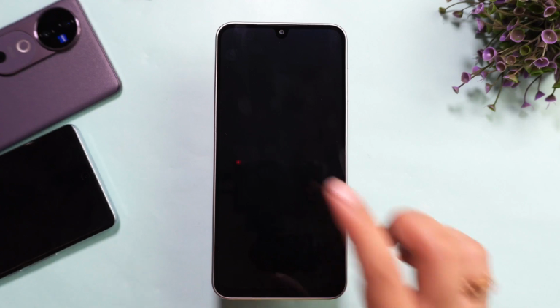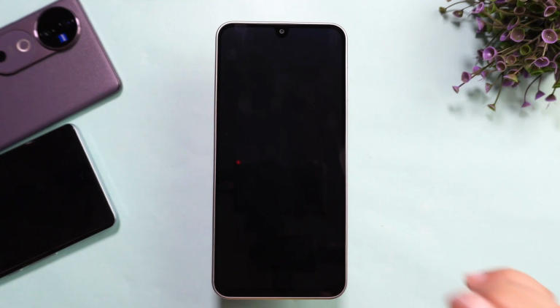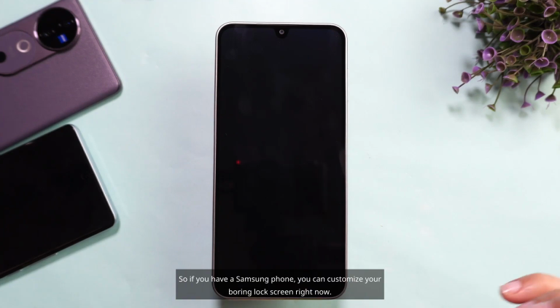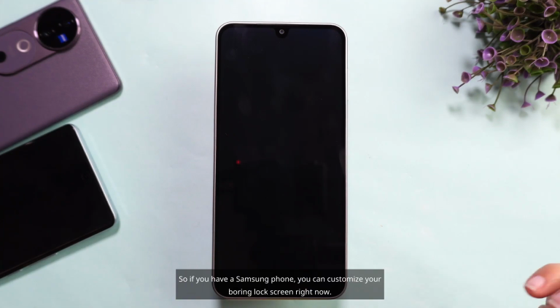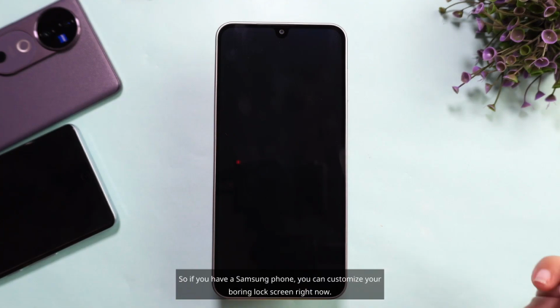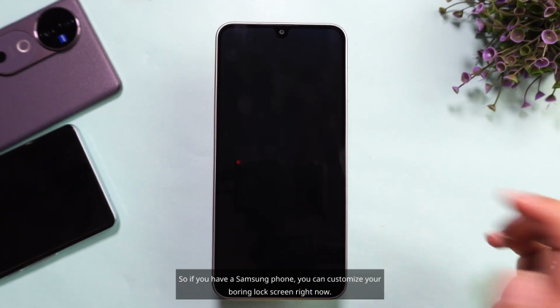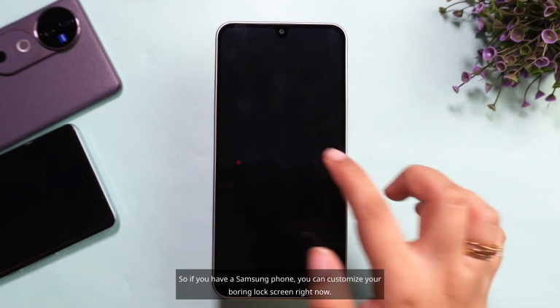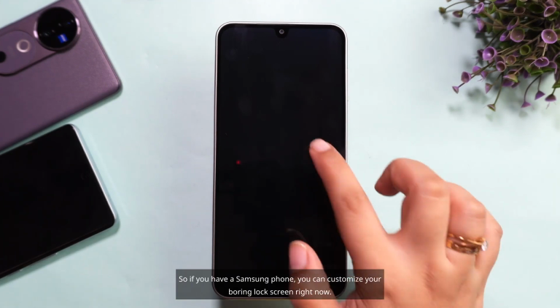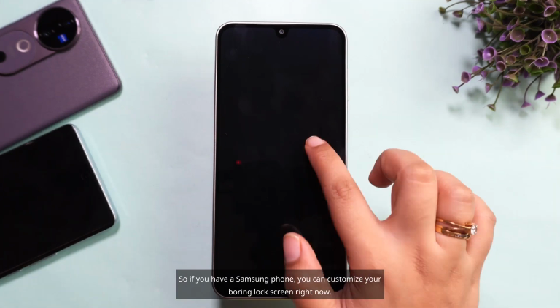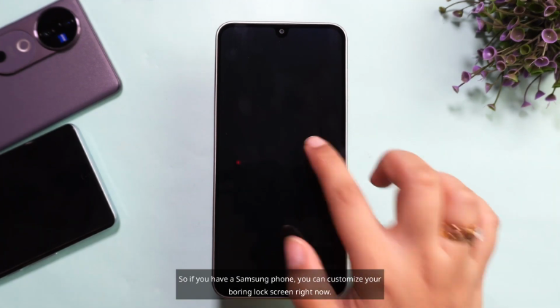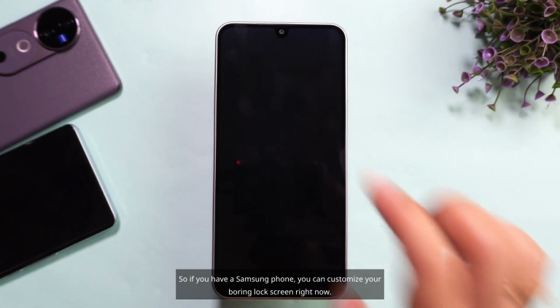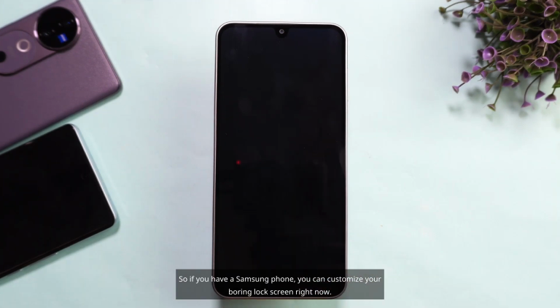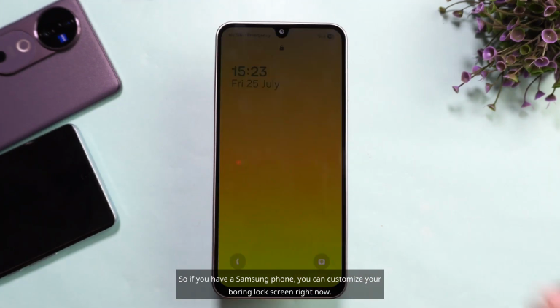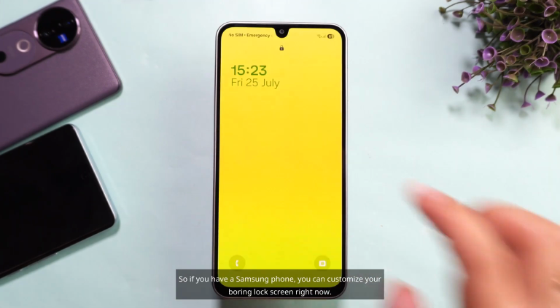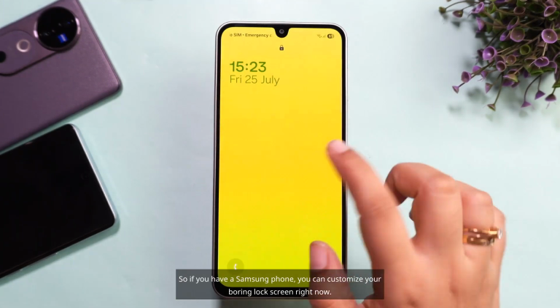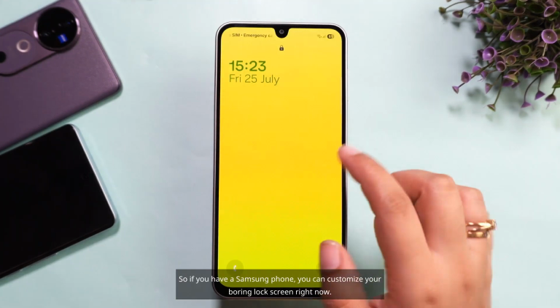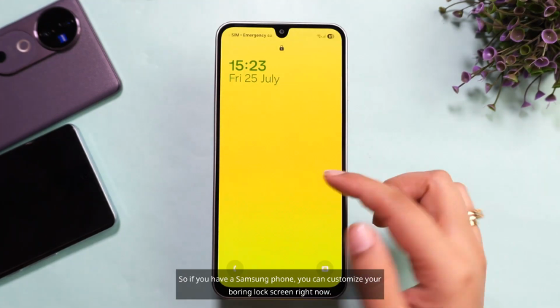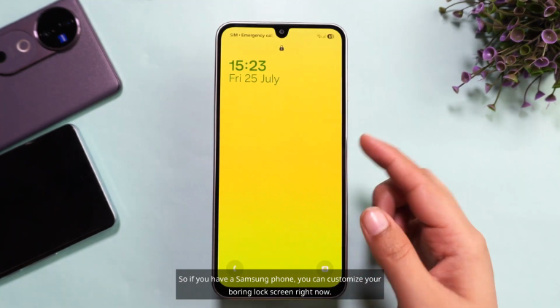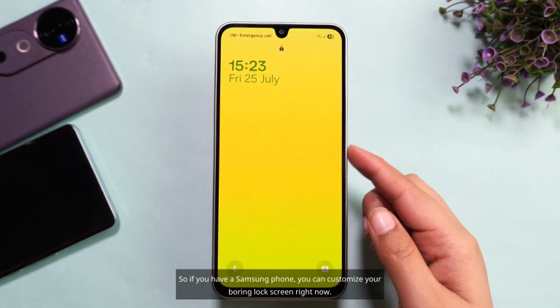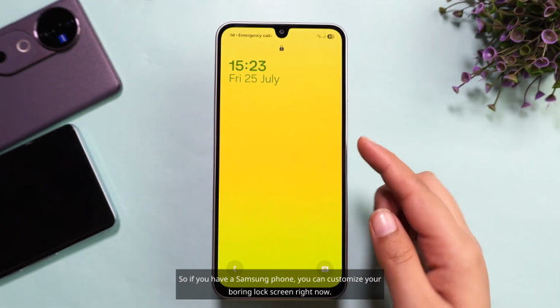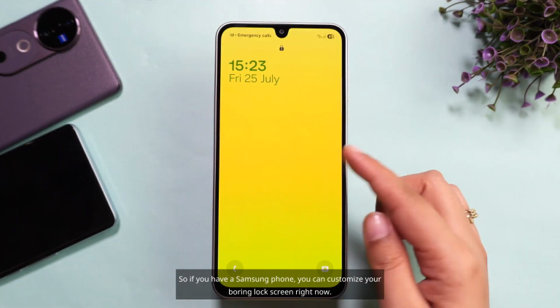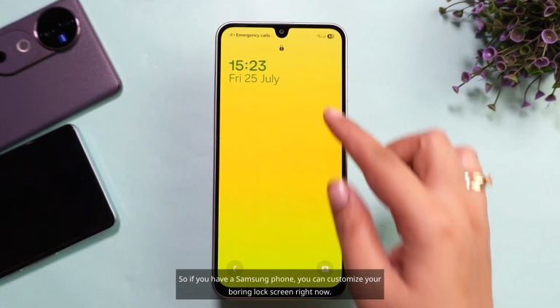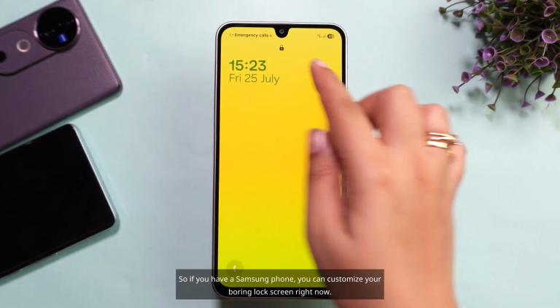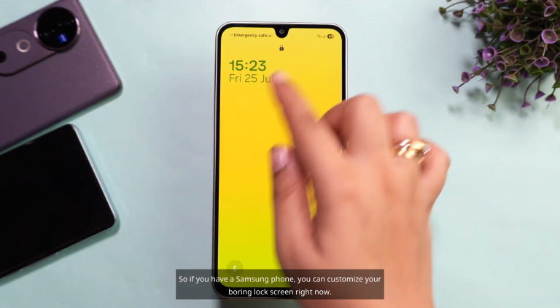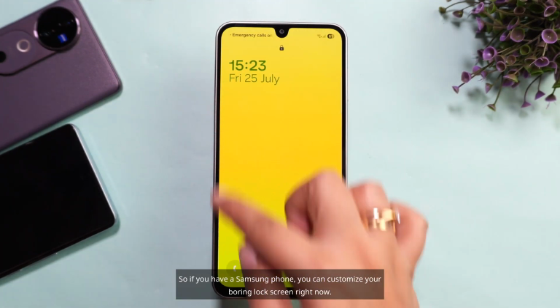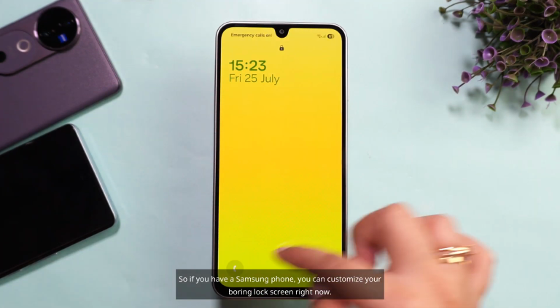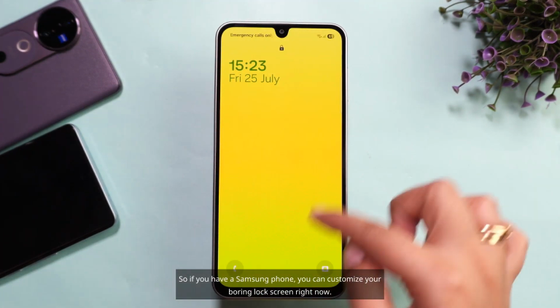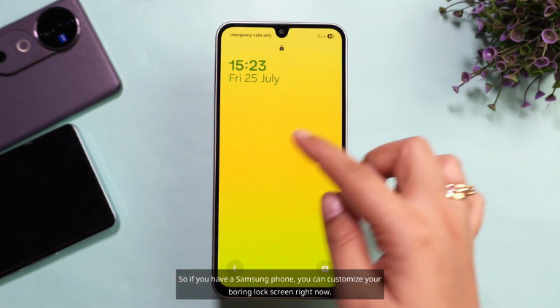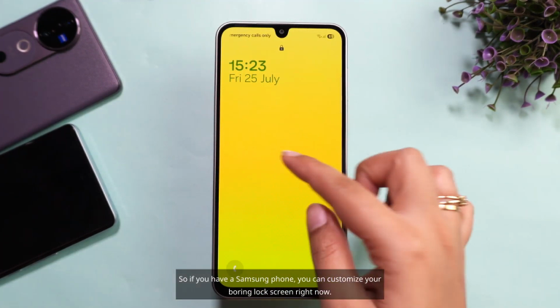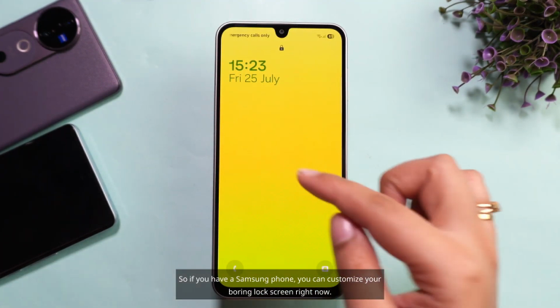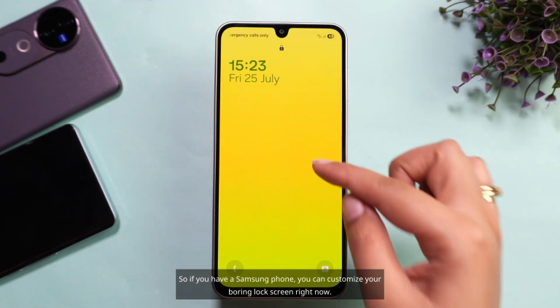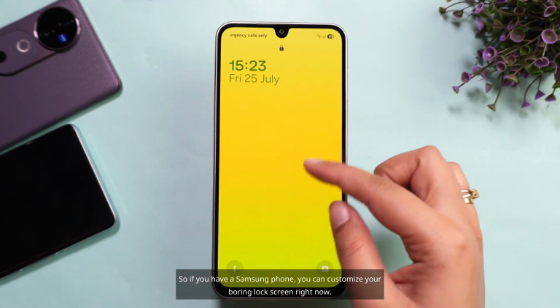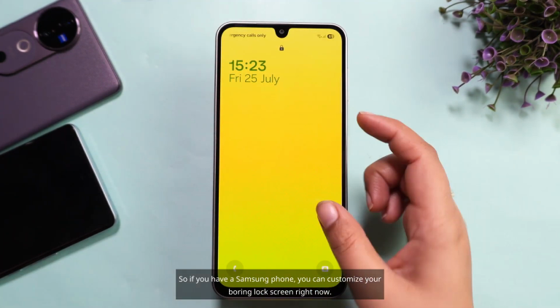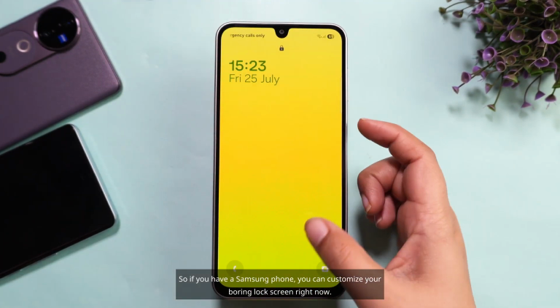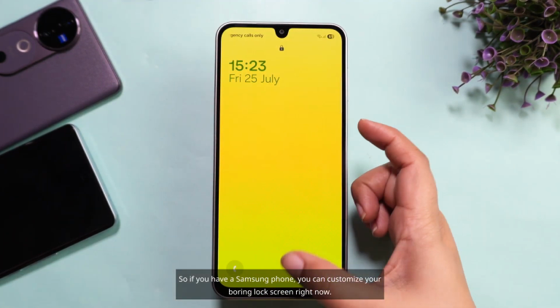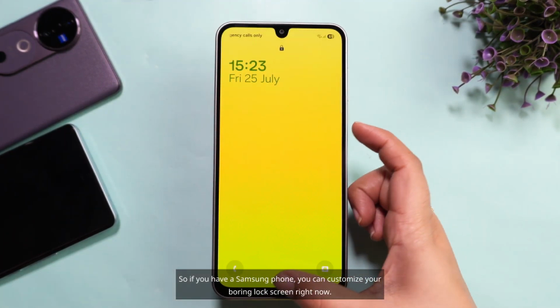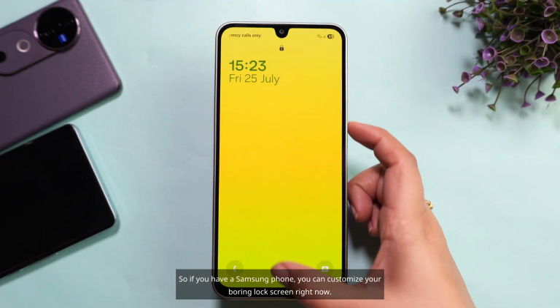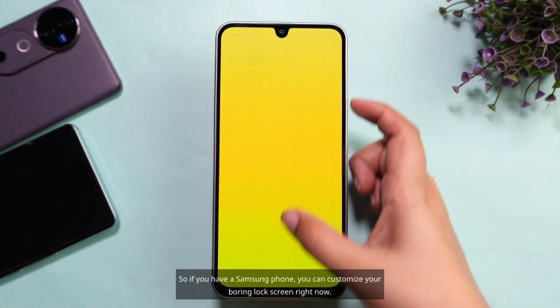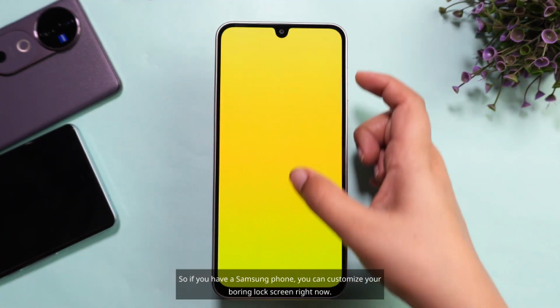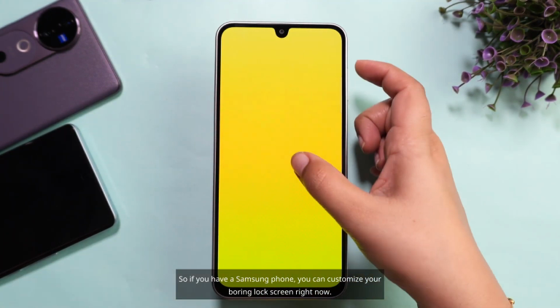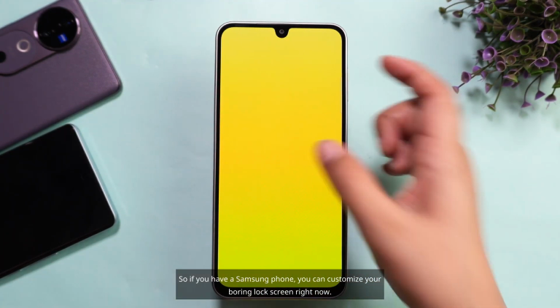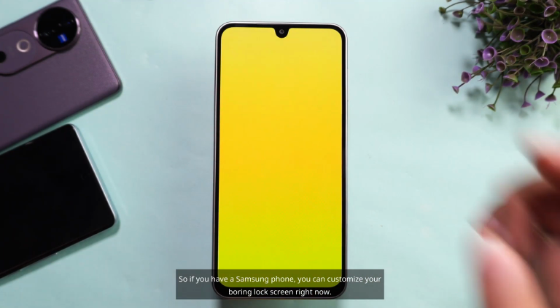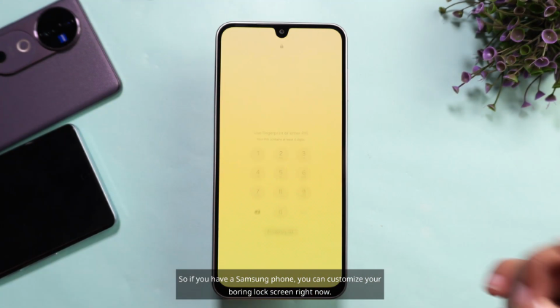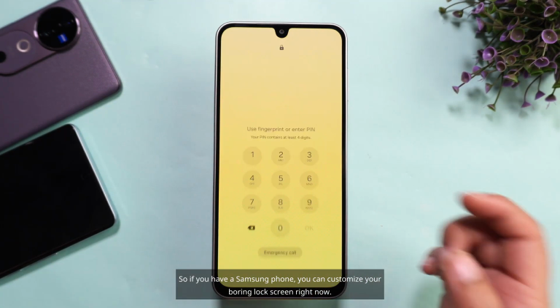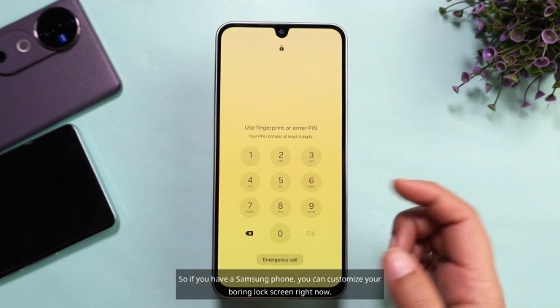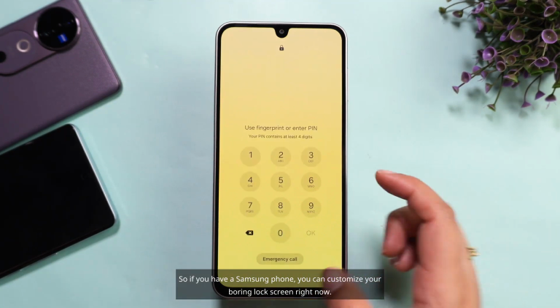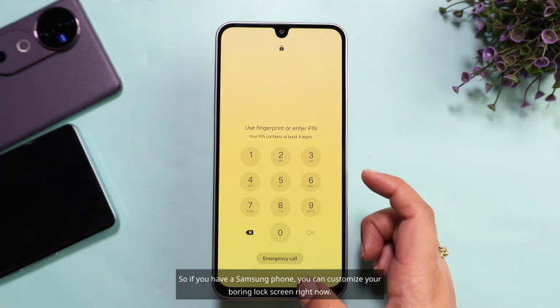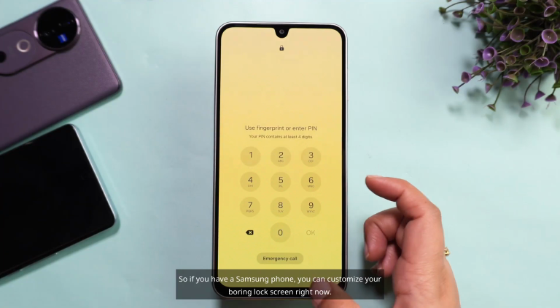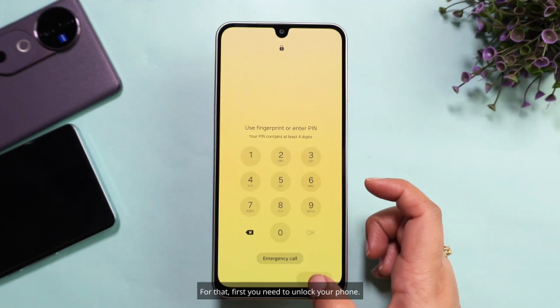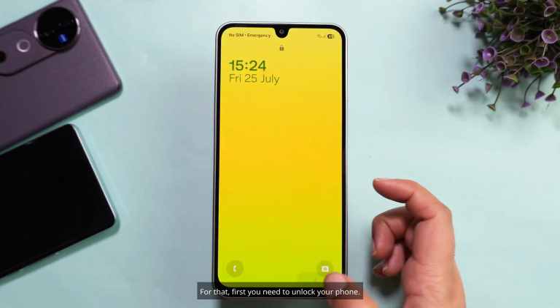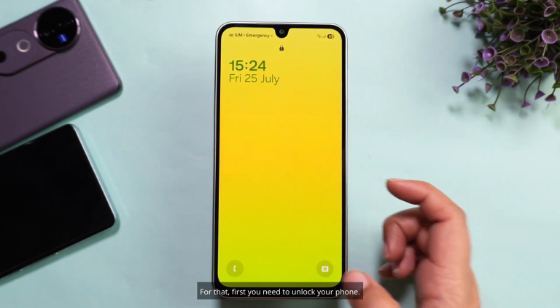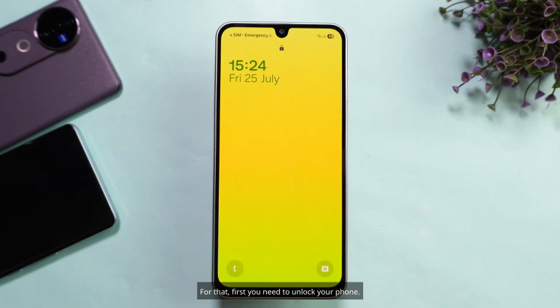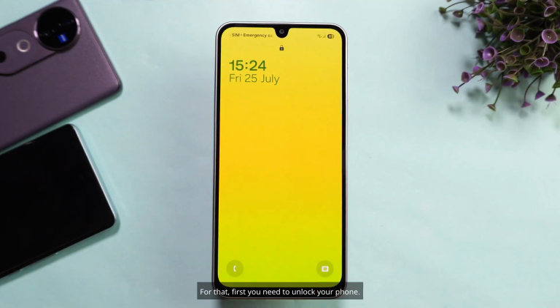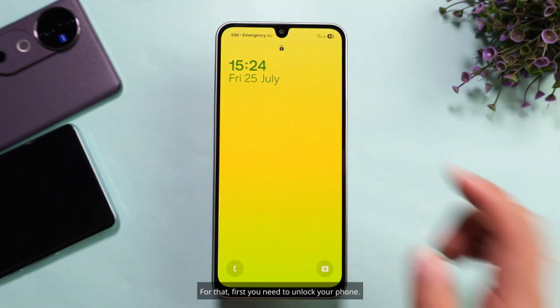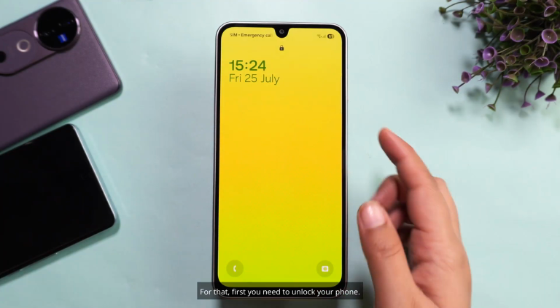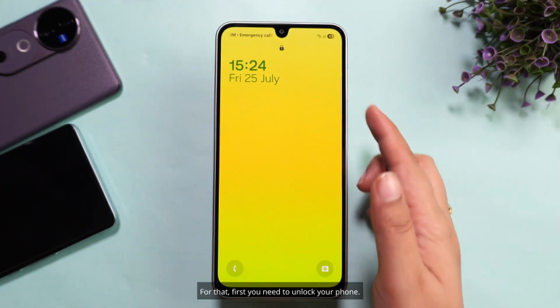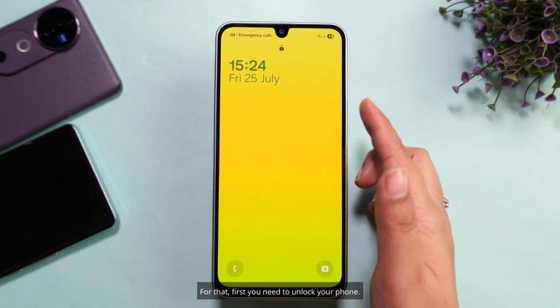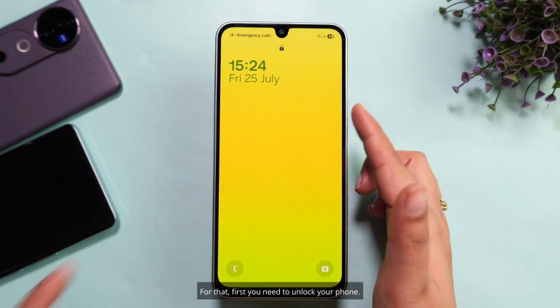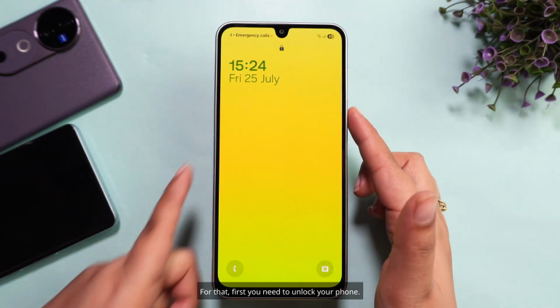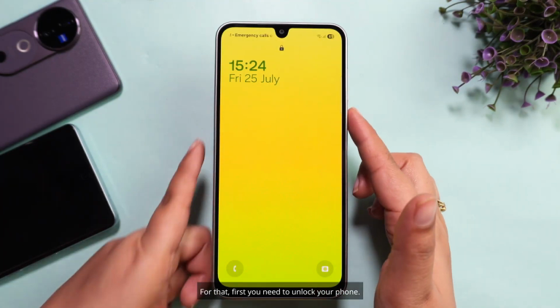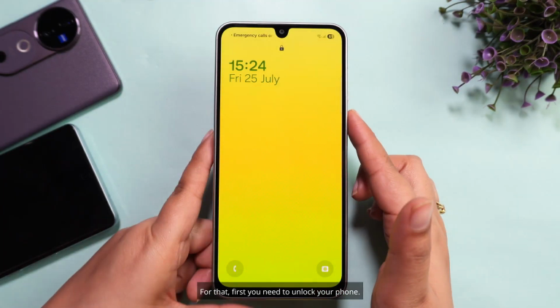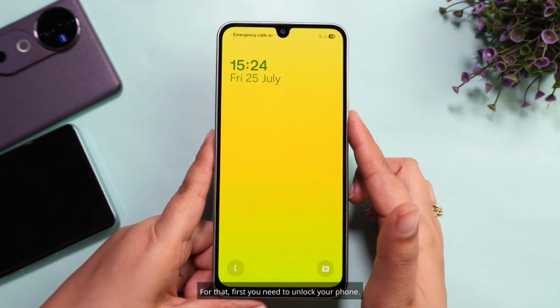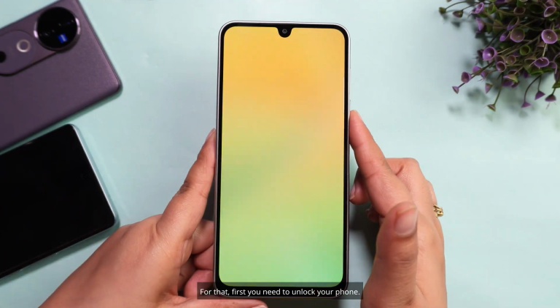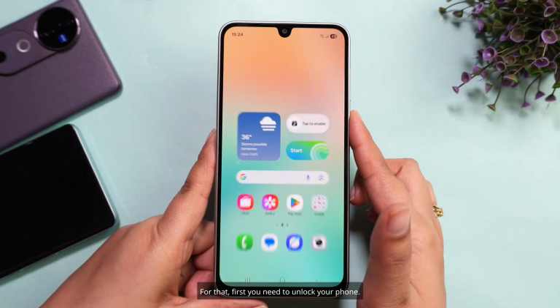So if you have a Samsung phone, you can customize your boring lock screen right now. For that, first you need to unlock your phone.